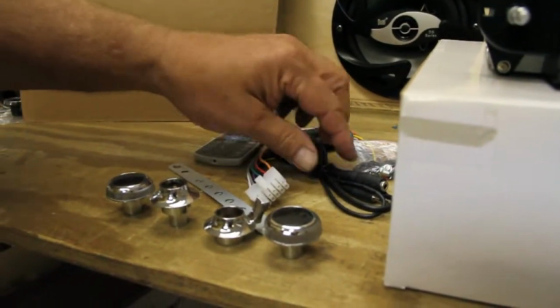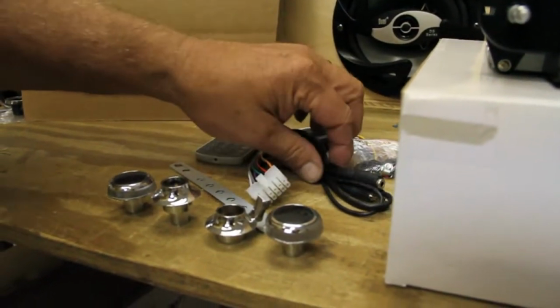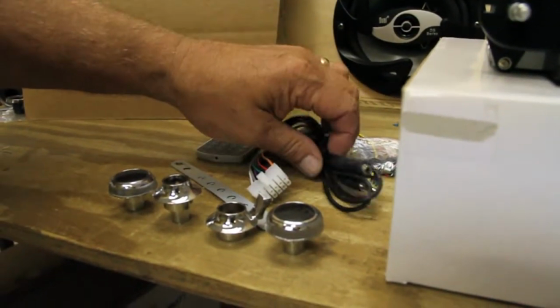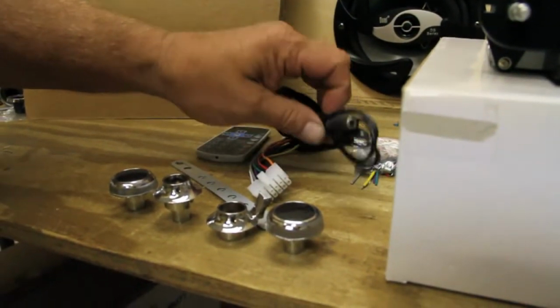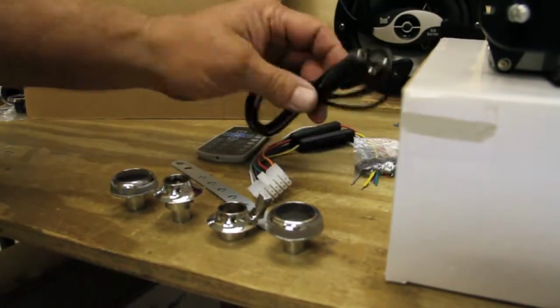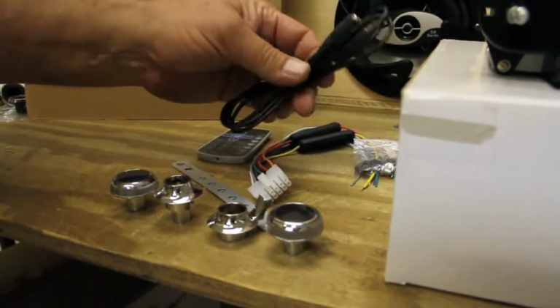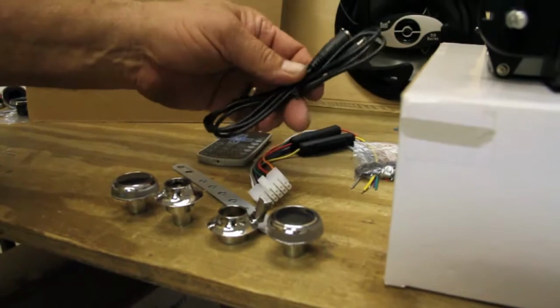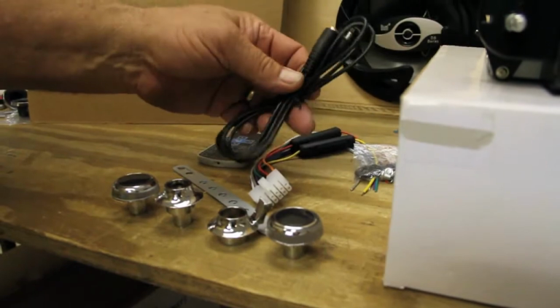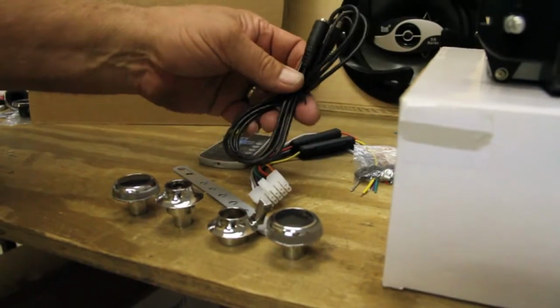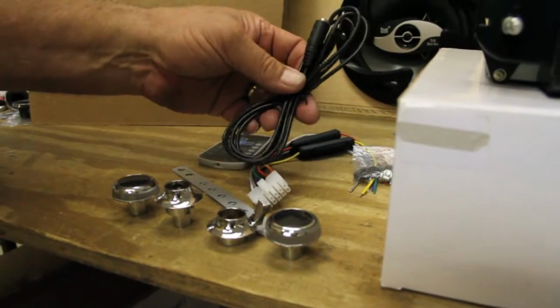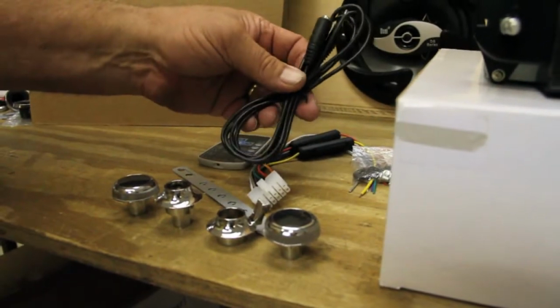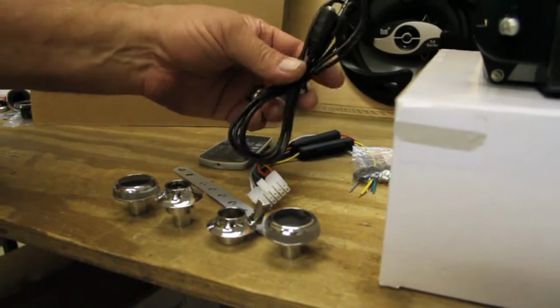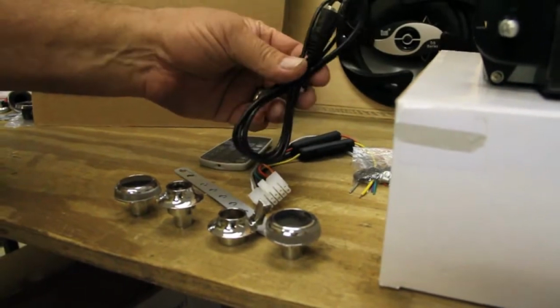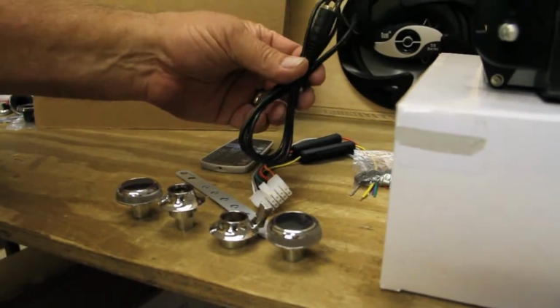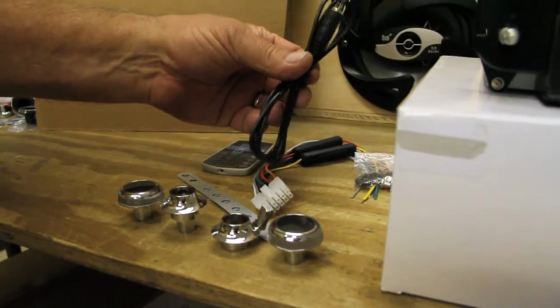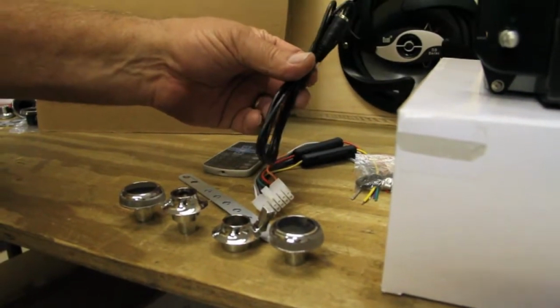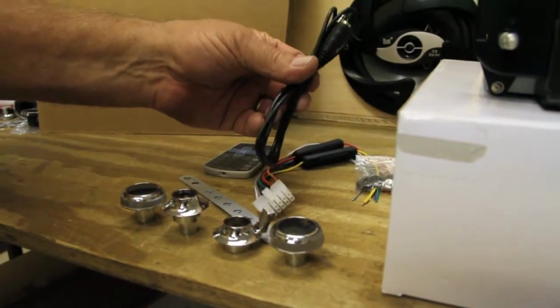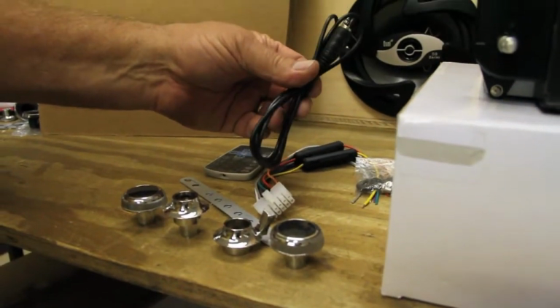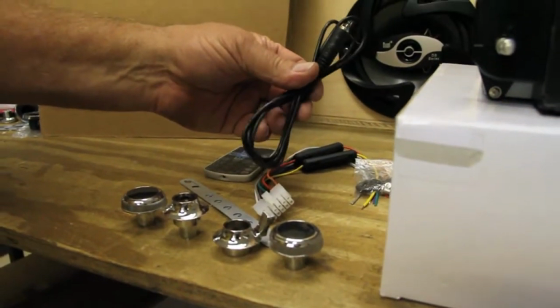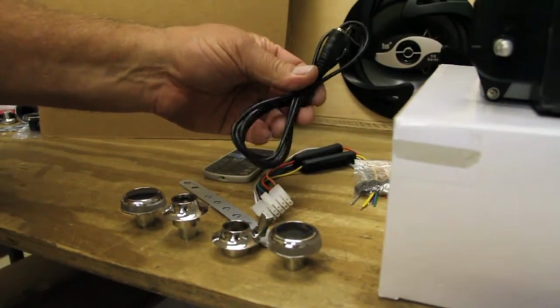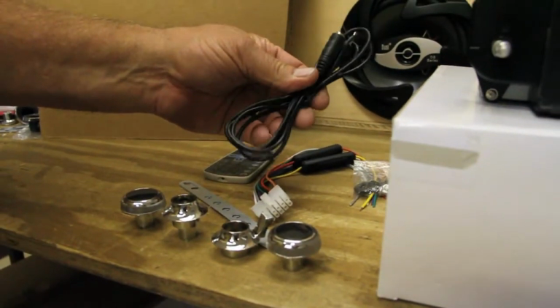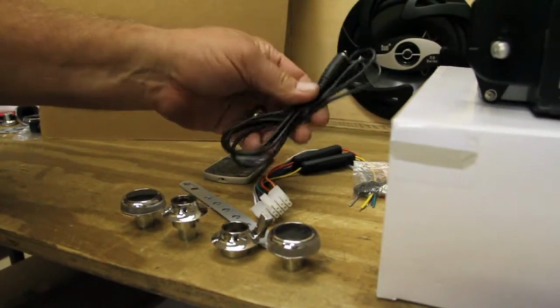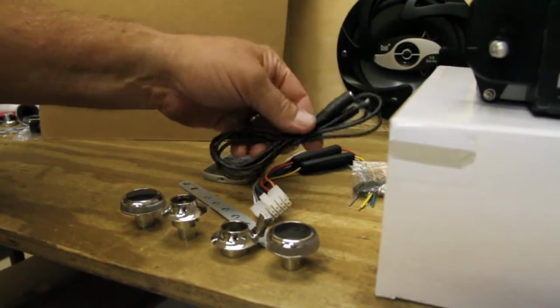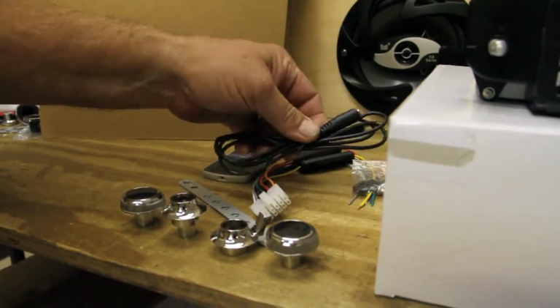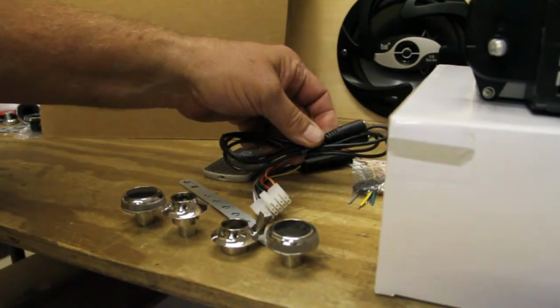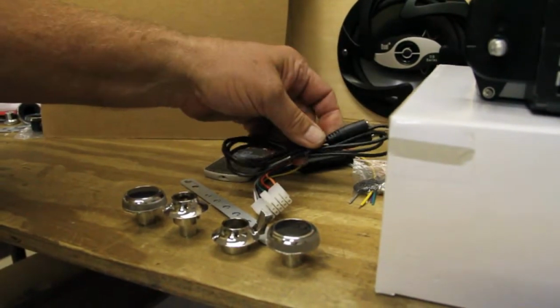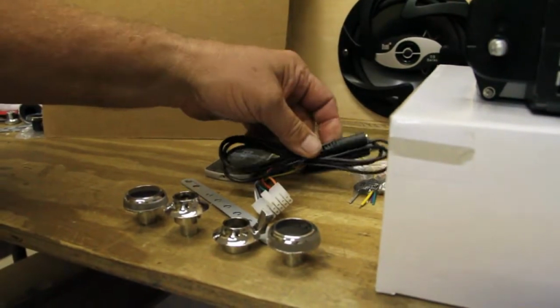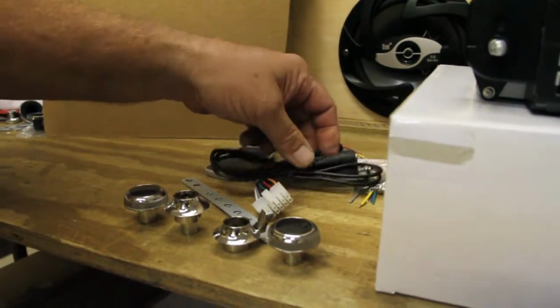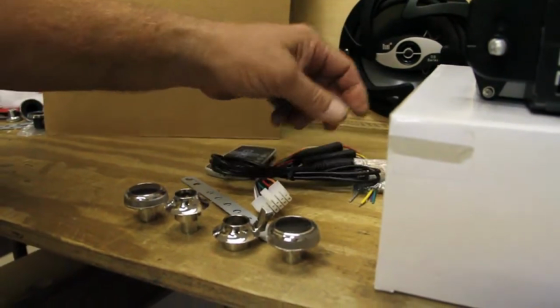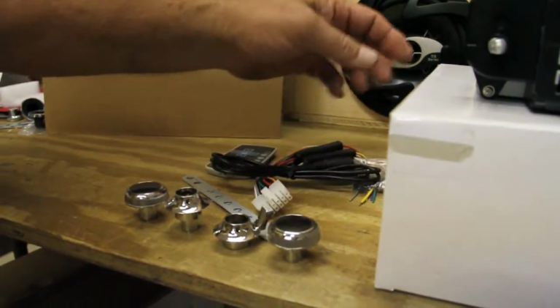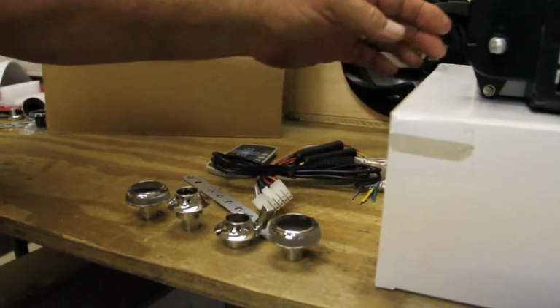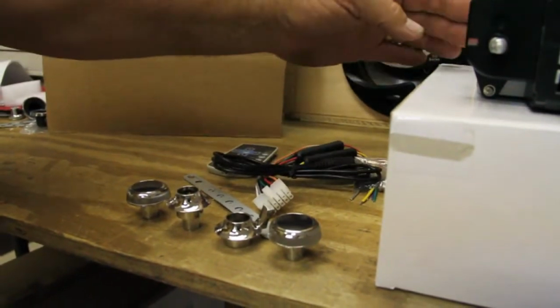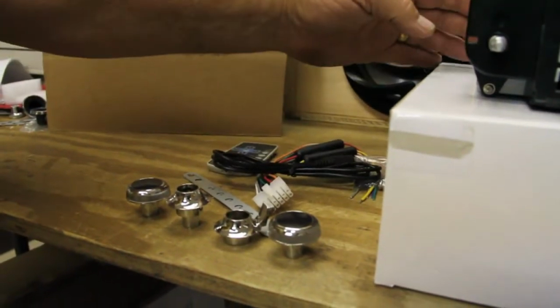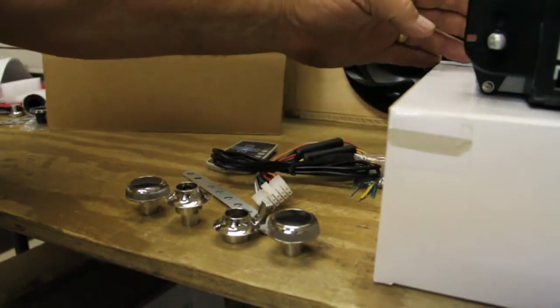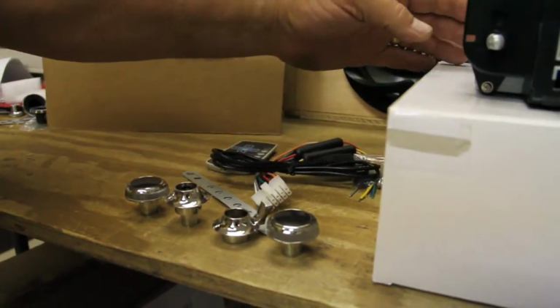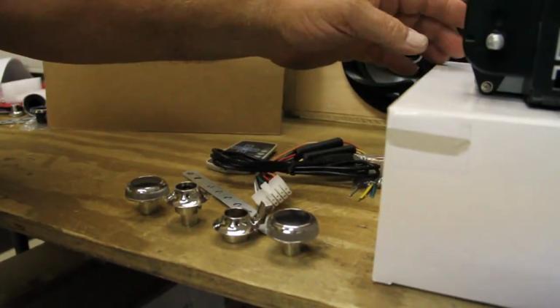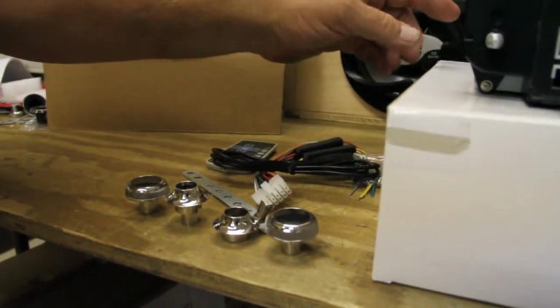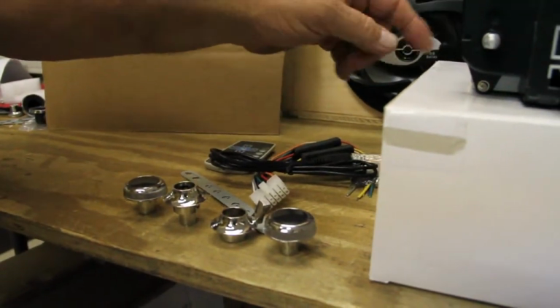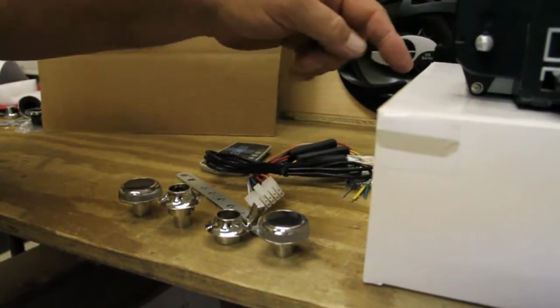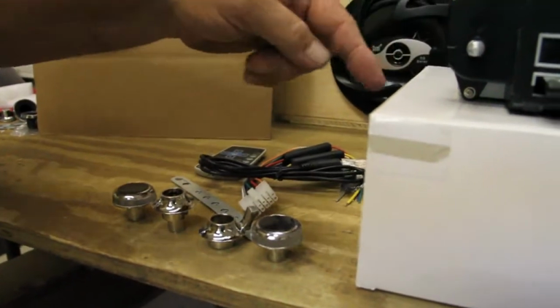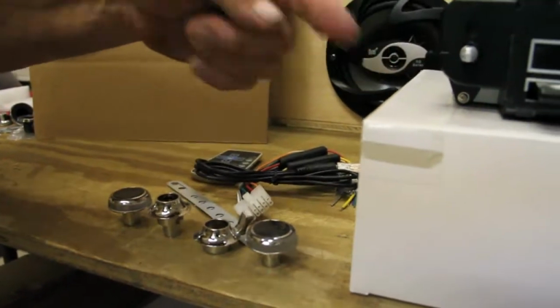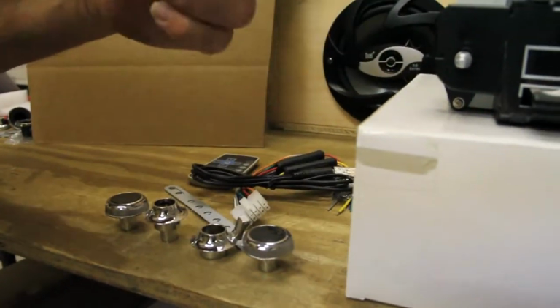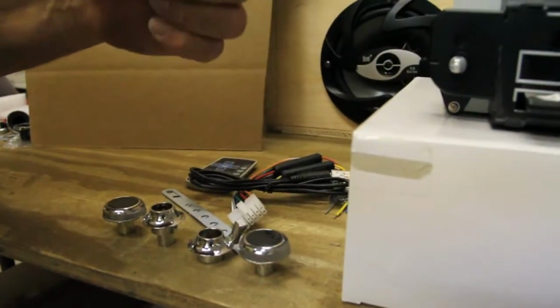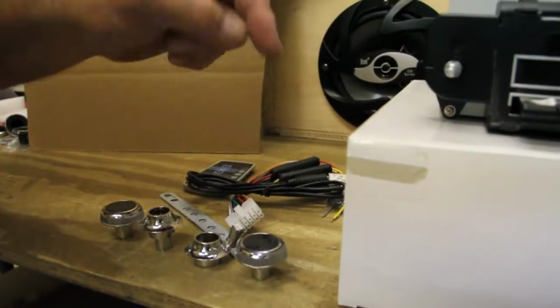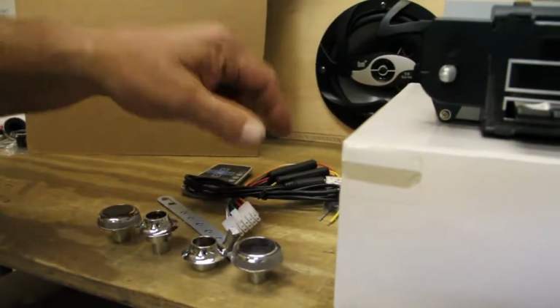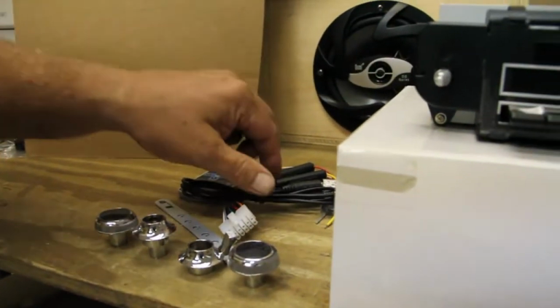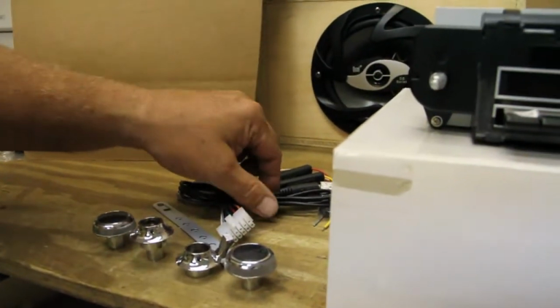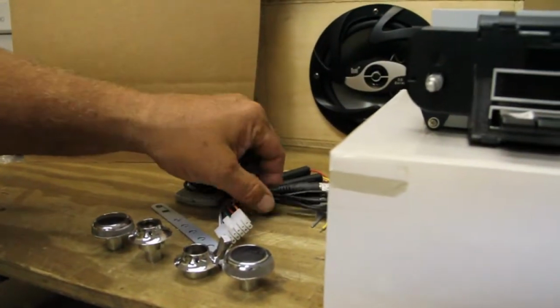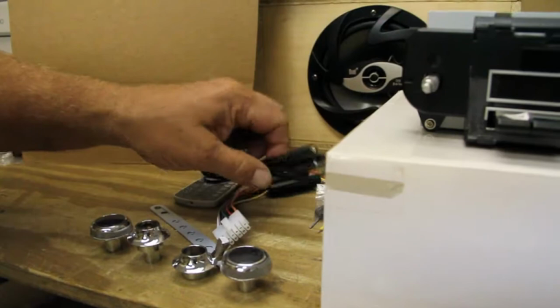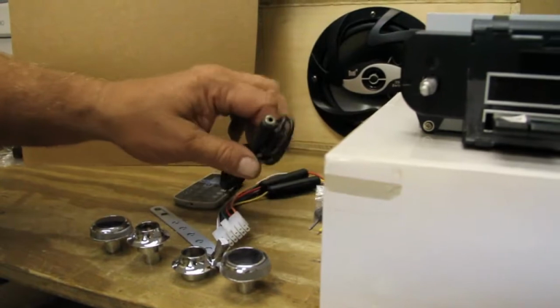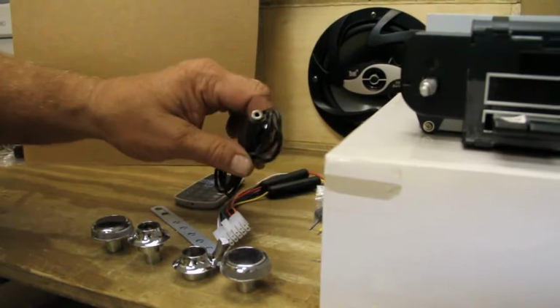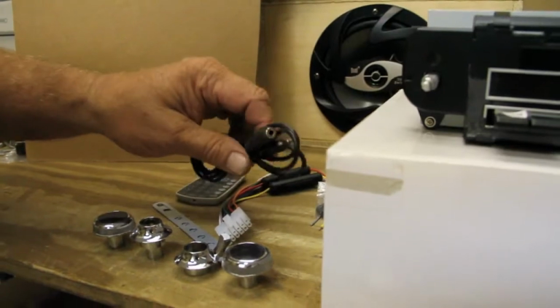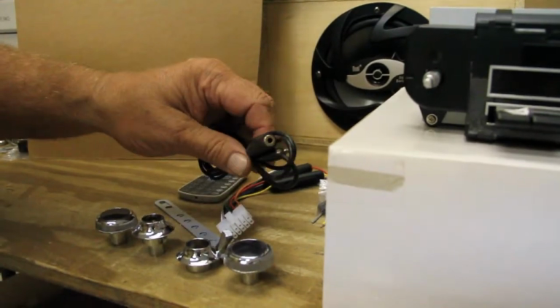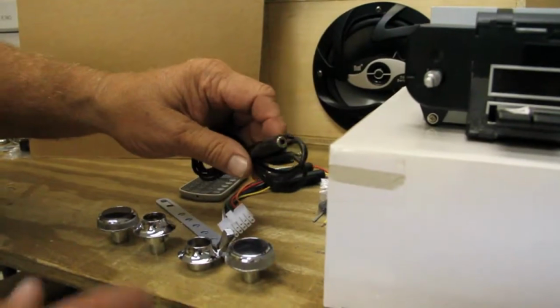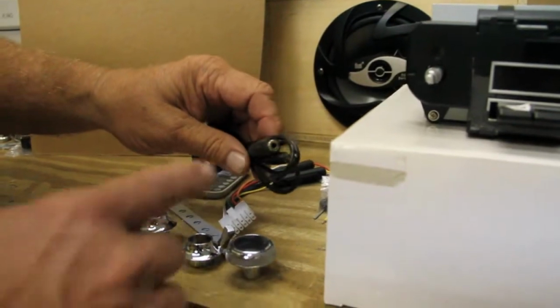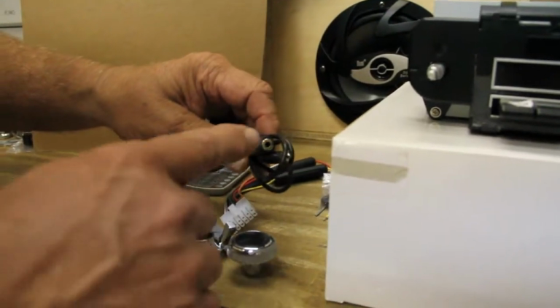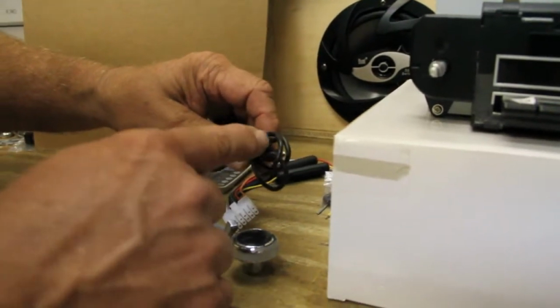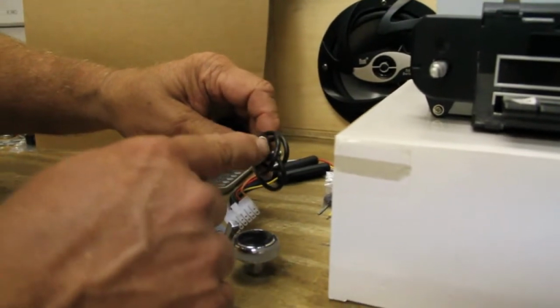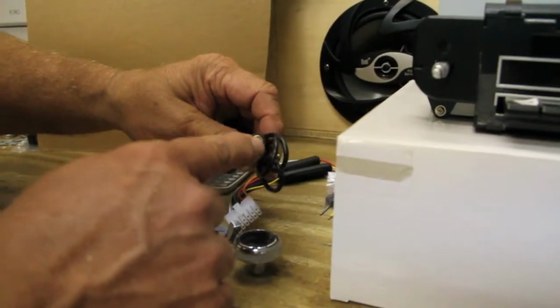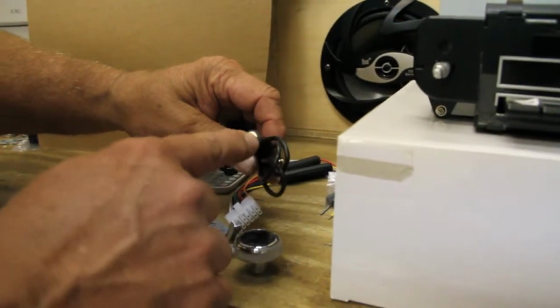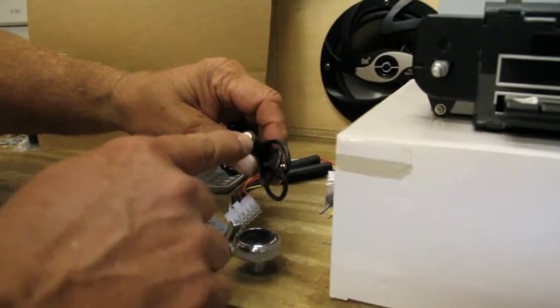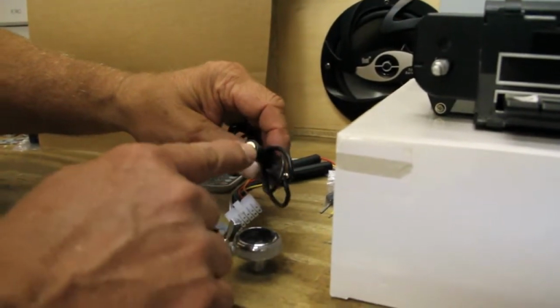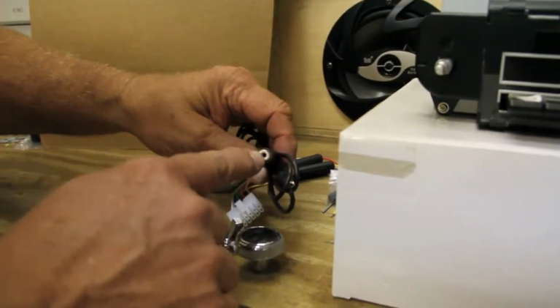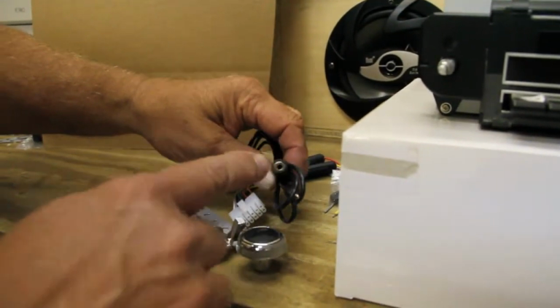Here is your cable for your iPod and MP3. It simply plugs into the back of the radio, runs out, and you plug your iPod or MP3 into here.